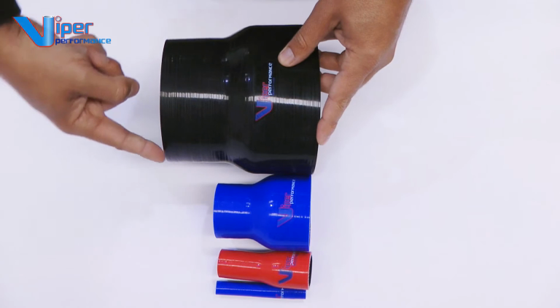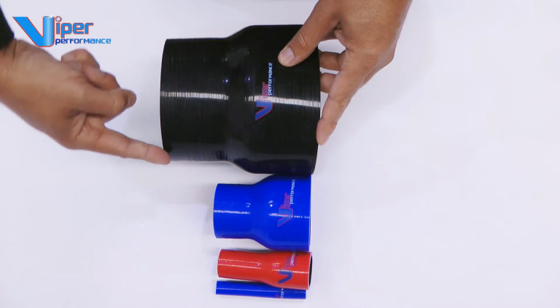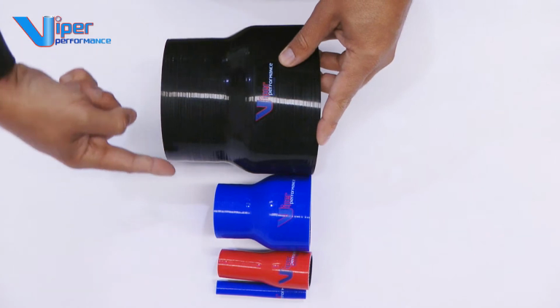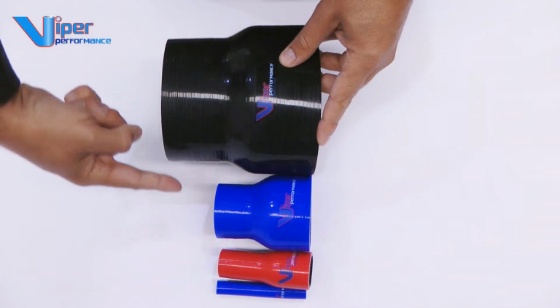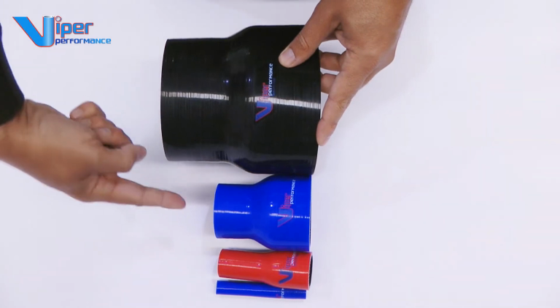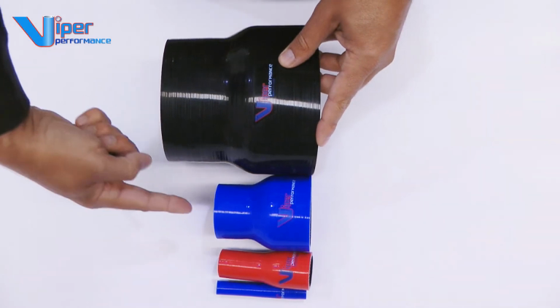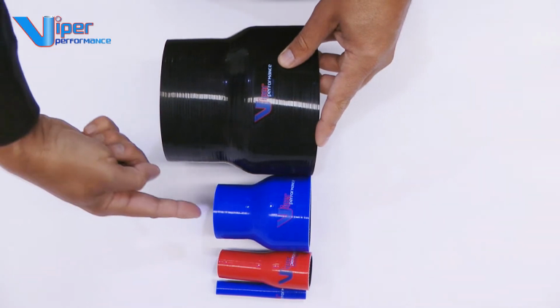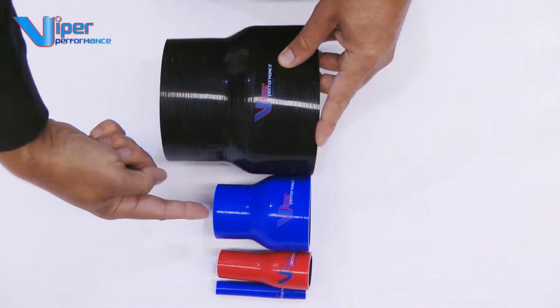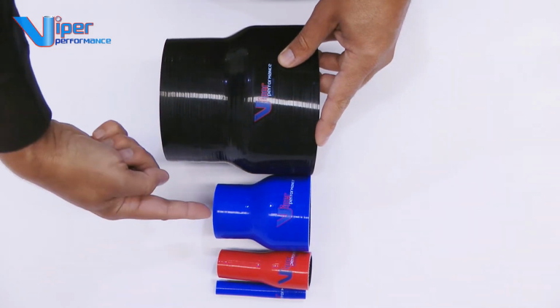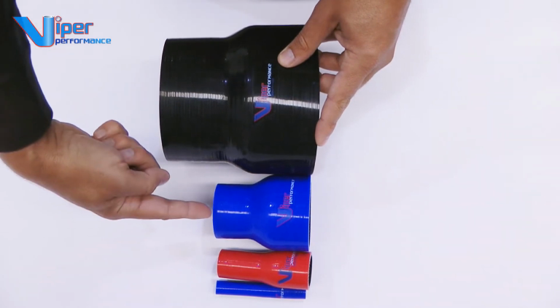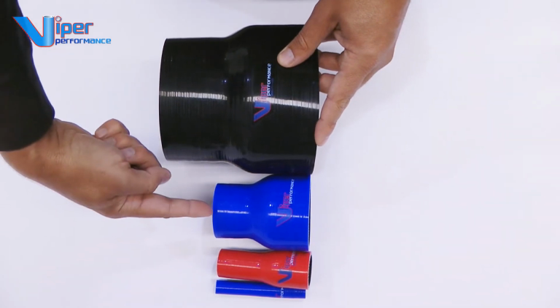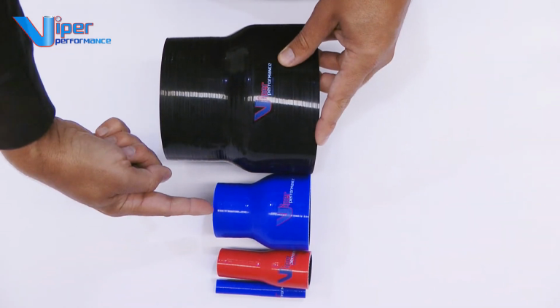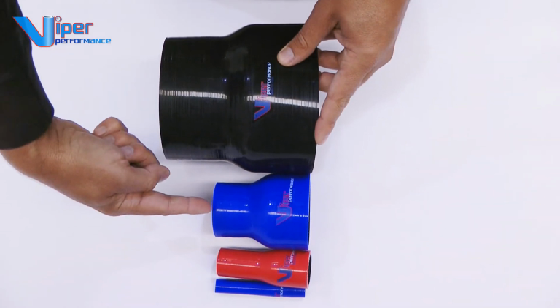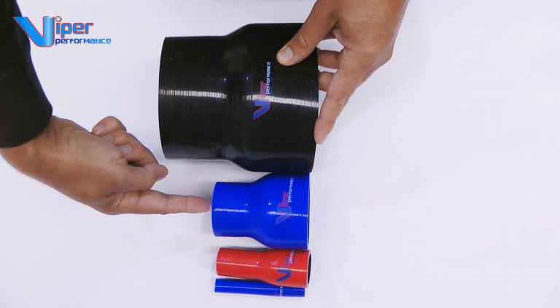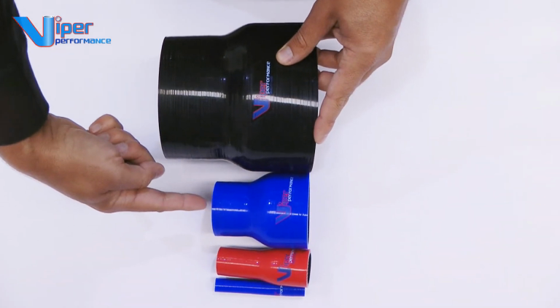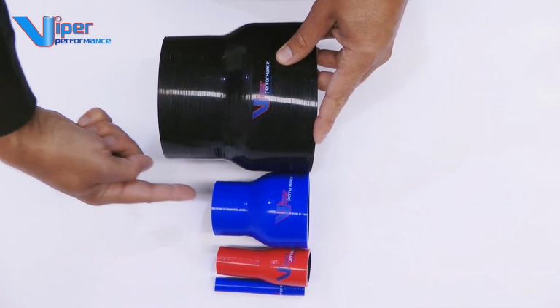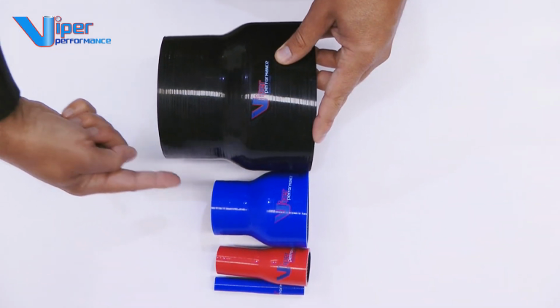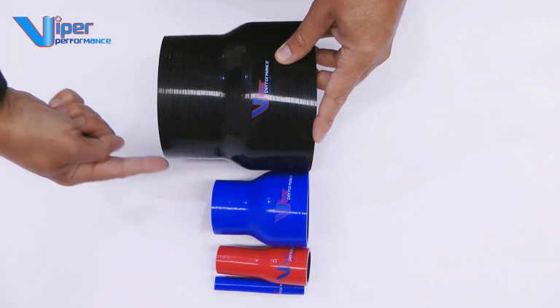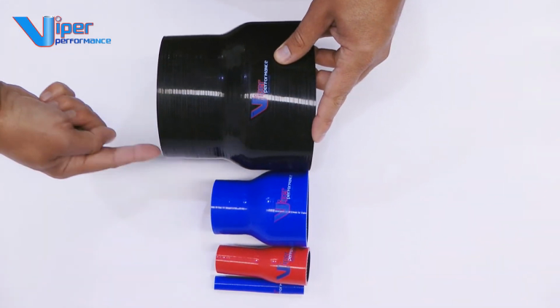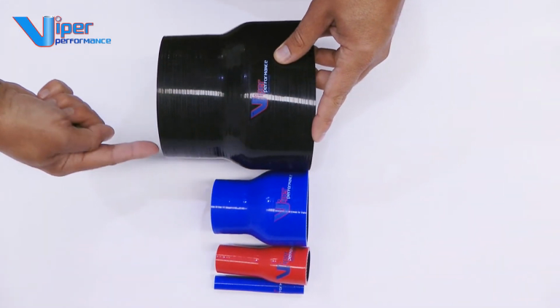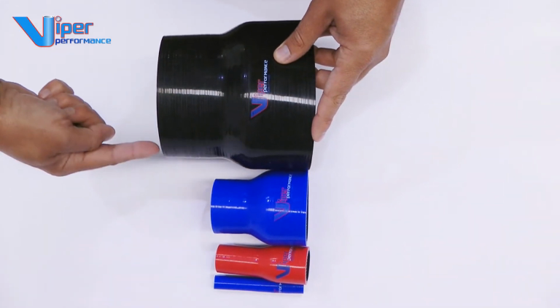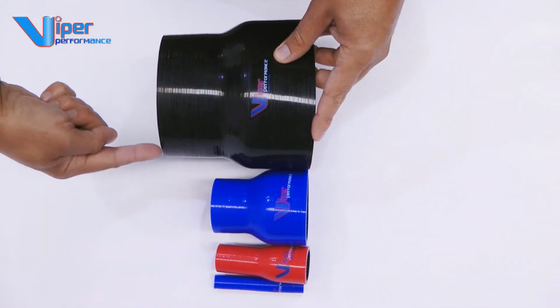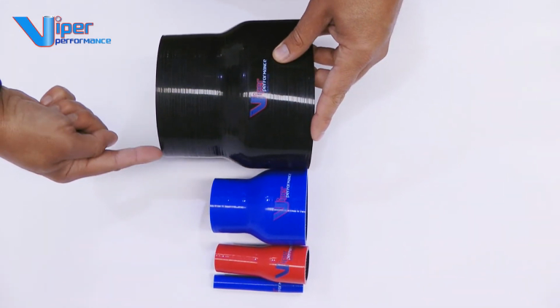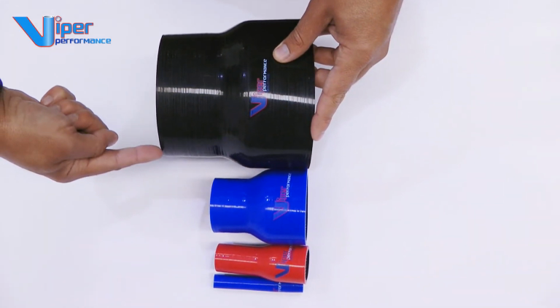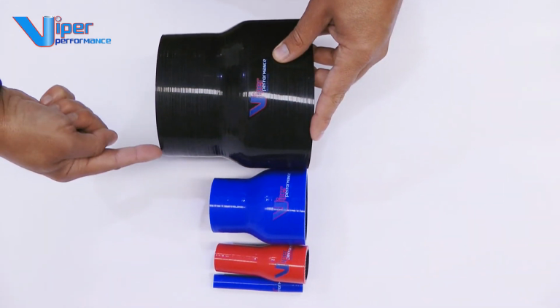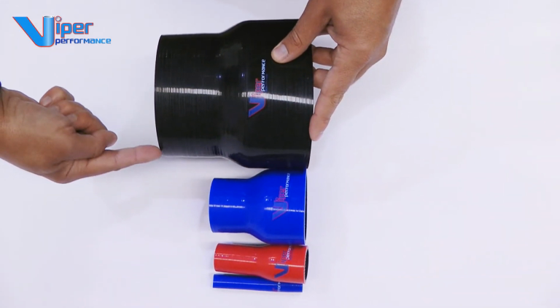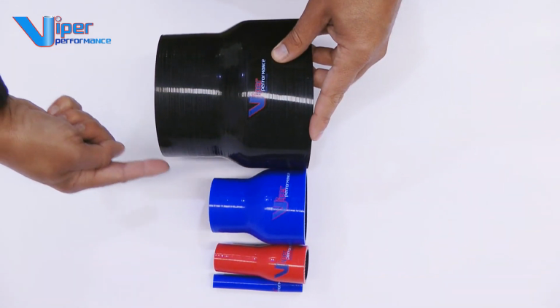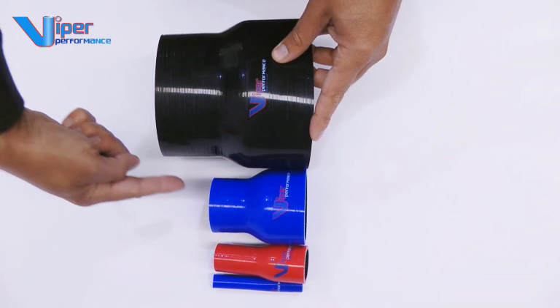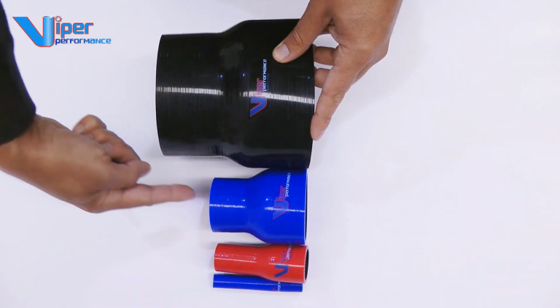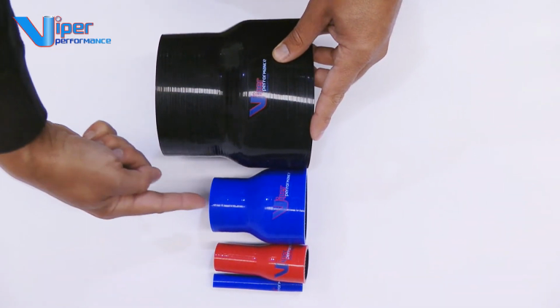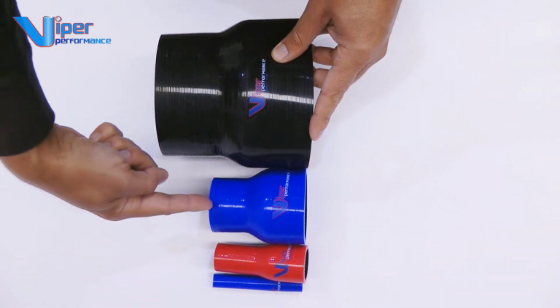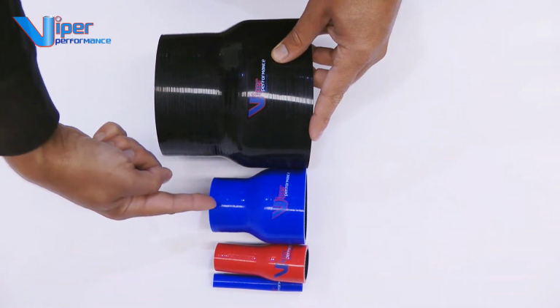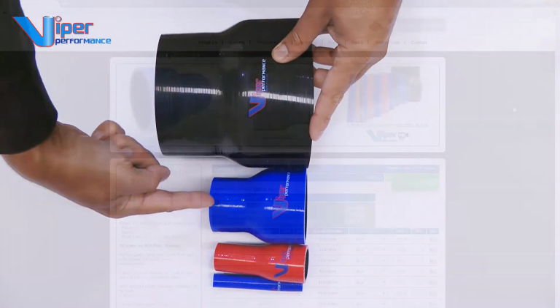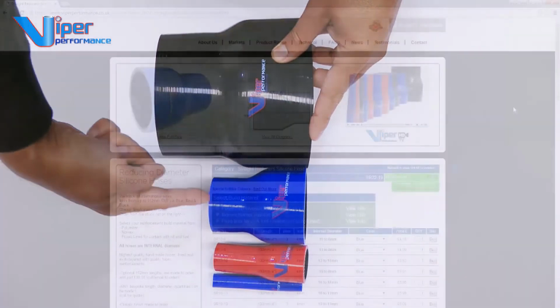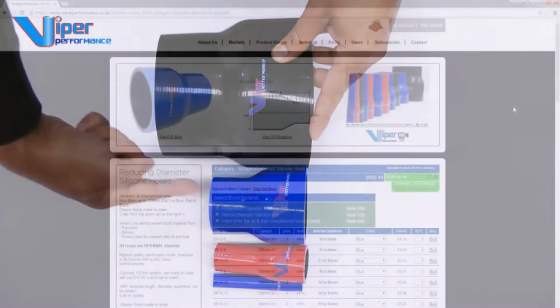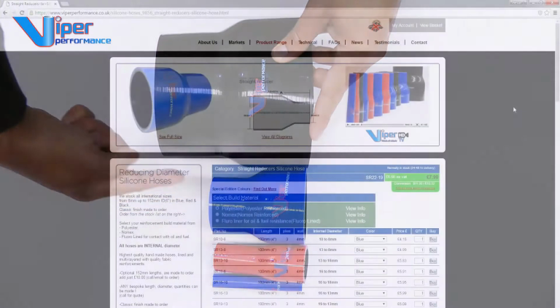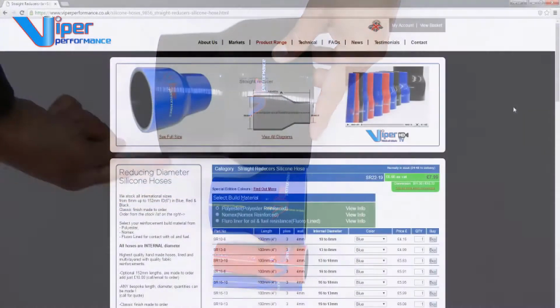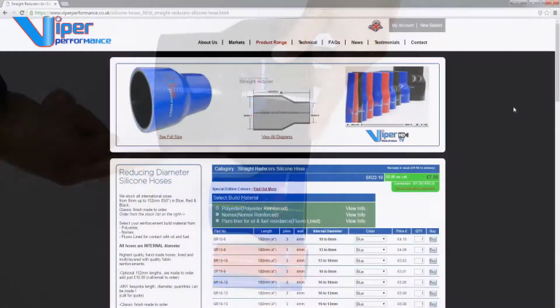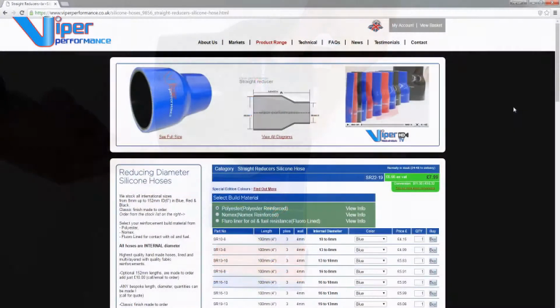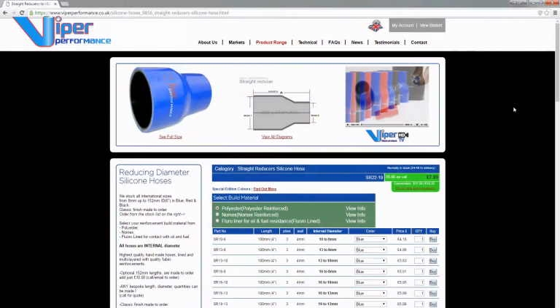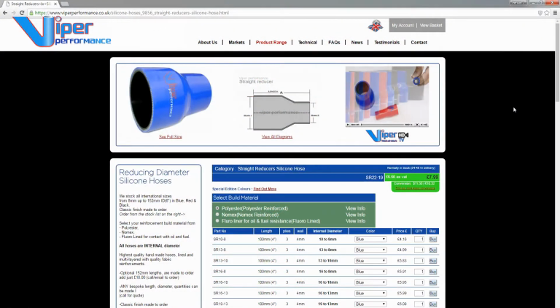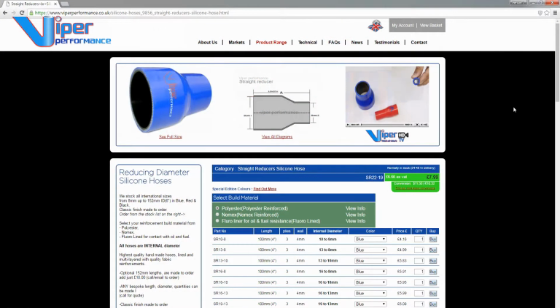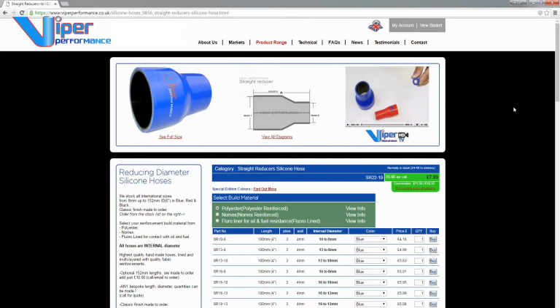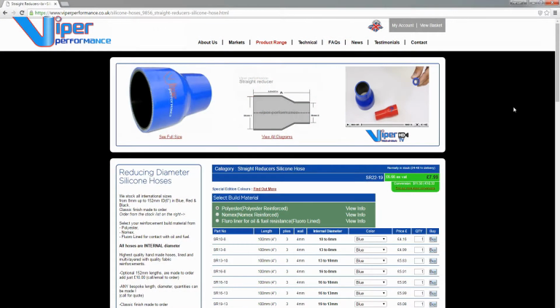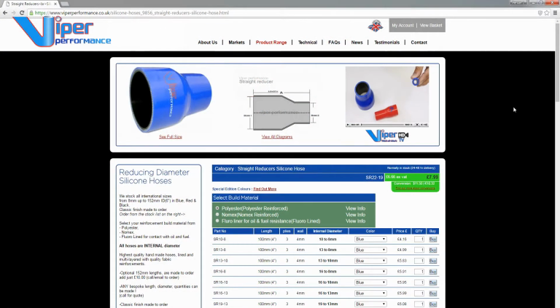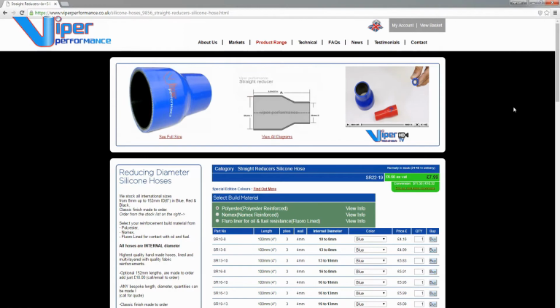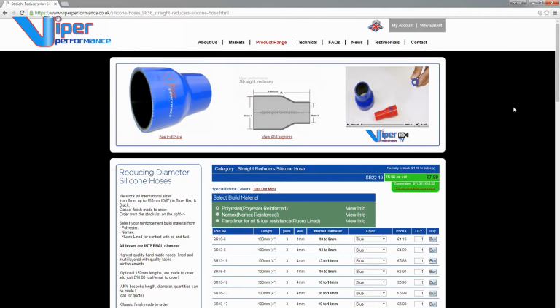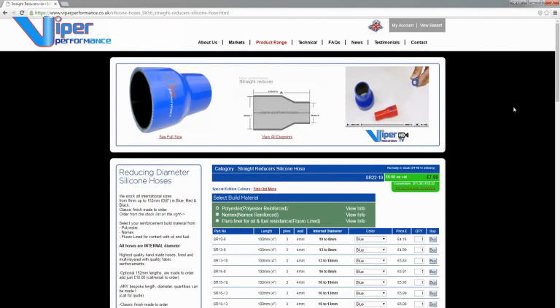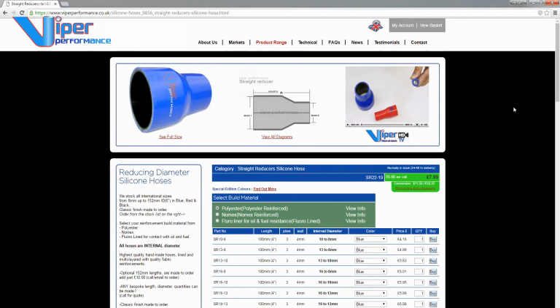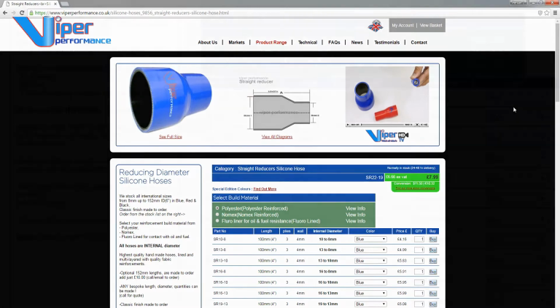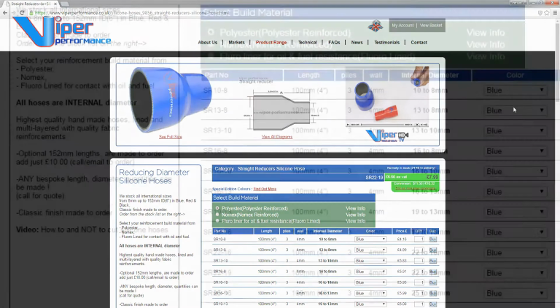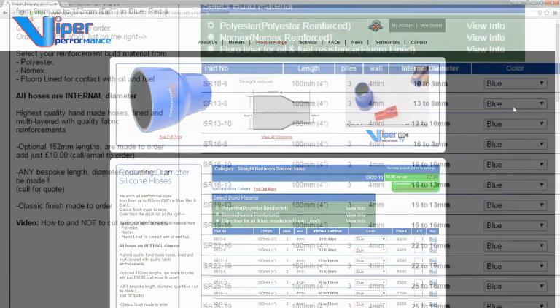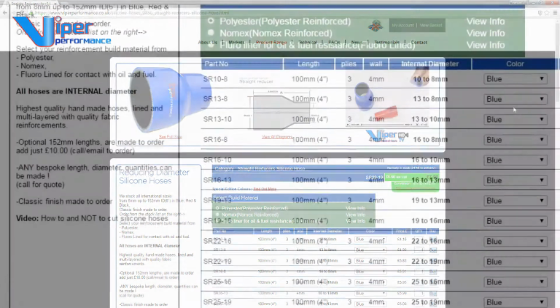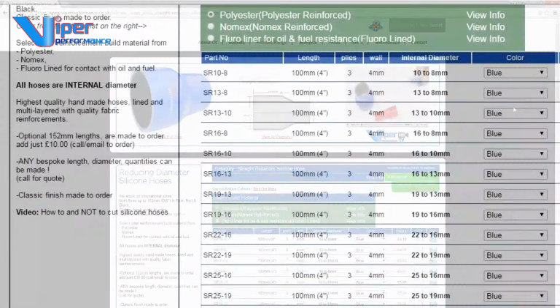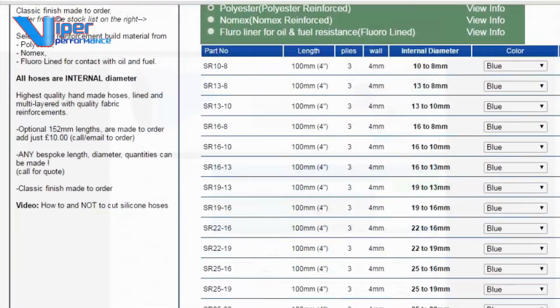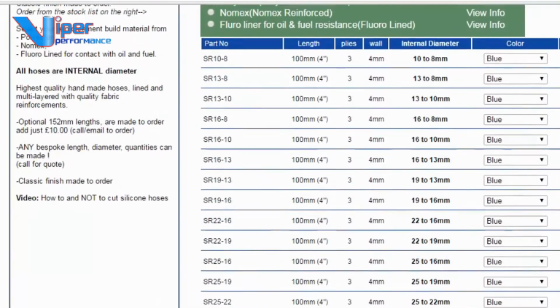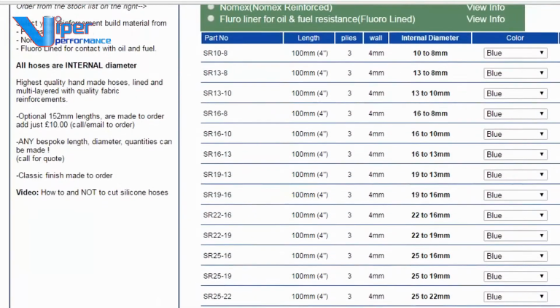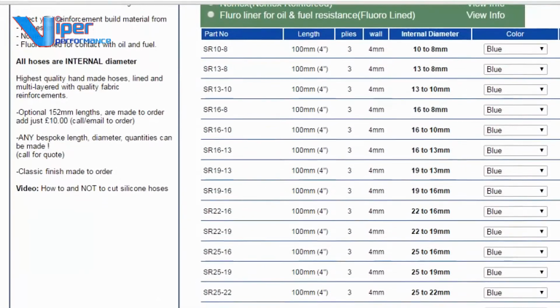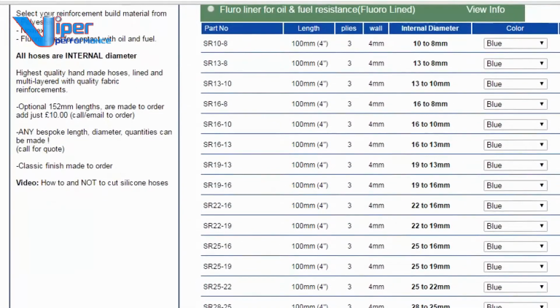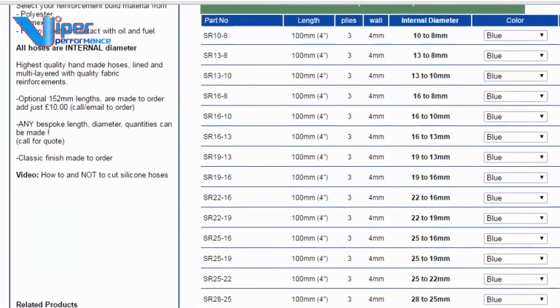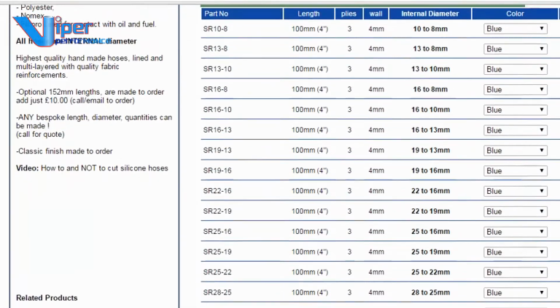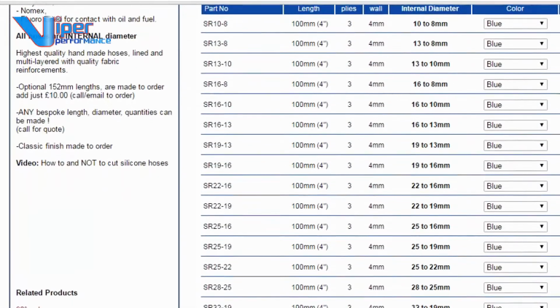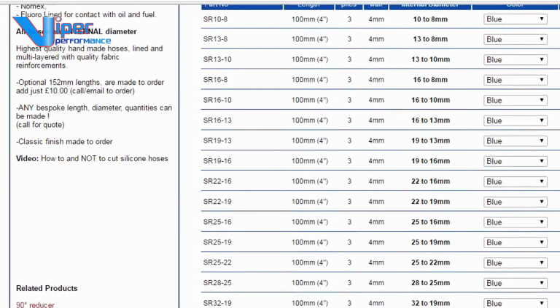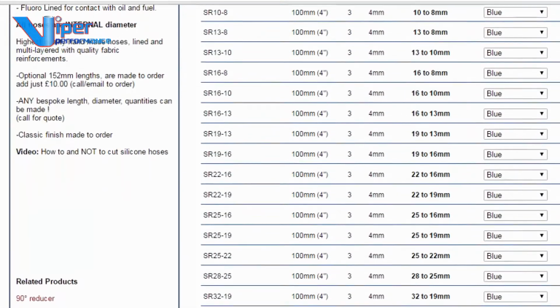Most of the straight reducers are 100 mm long. Lengths increase in accordance with the hose diameter. Please refer to the Viper Performance webpage for specific large reducer lengths.